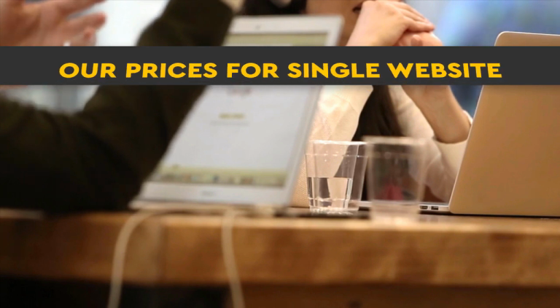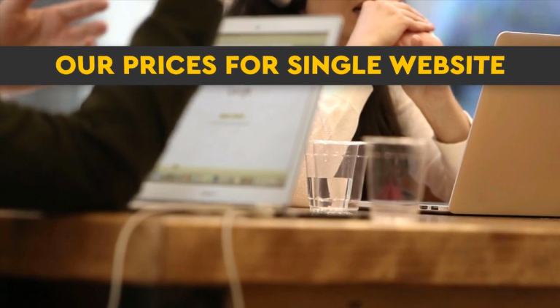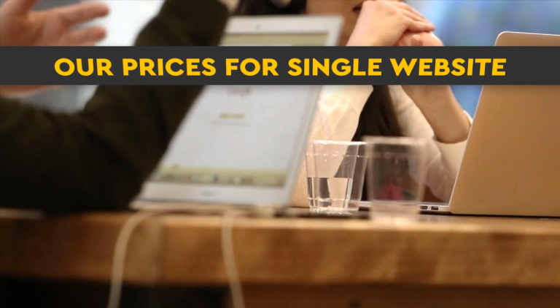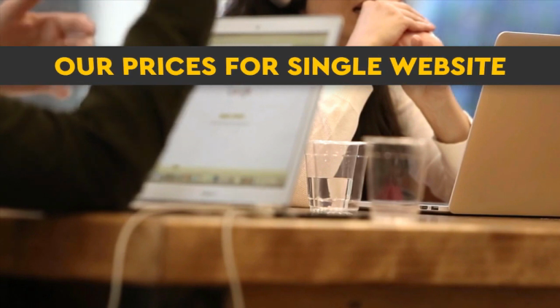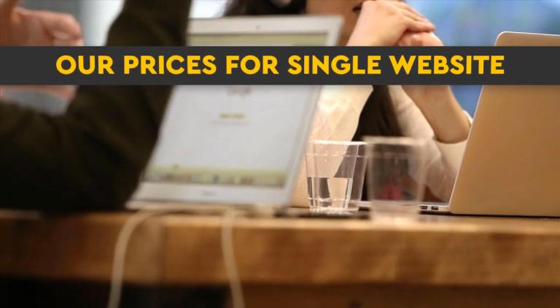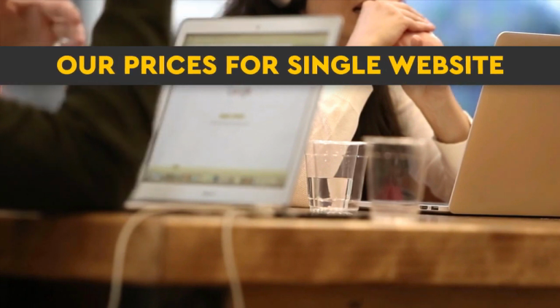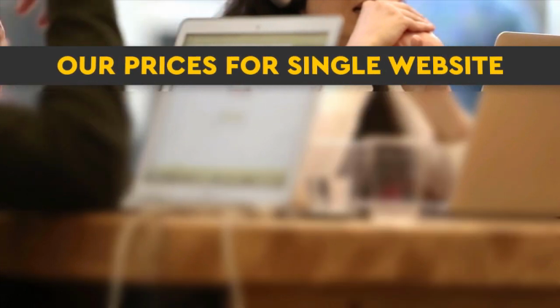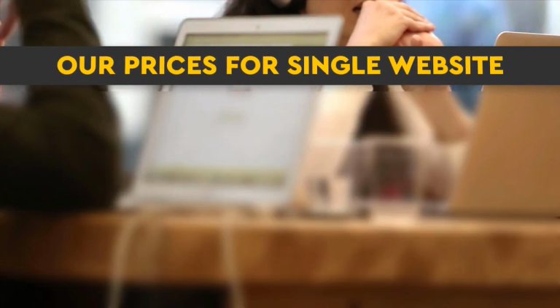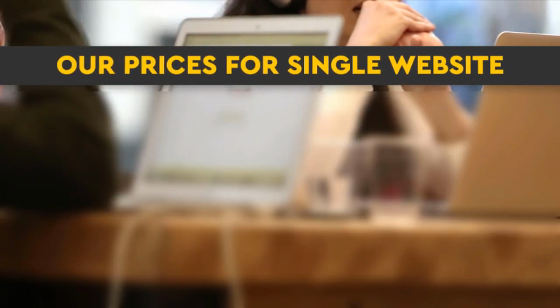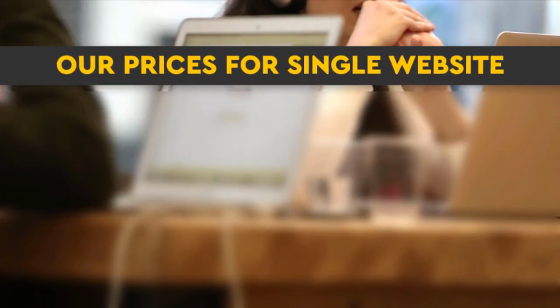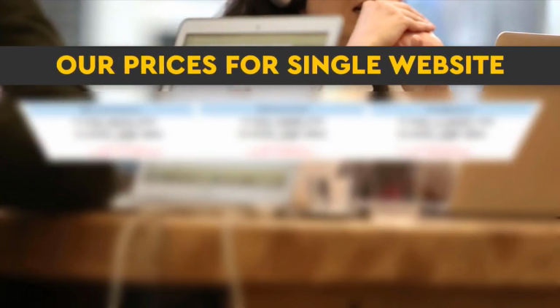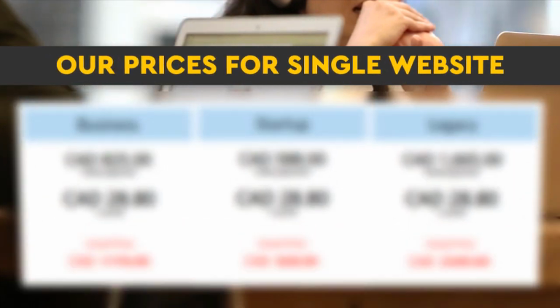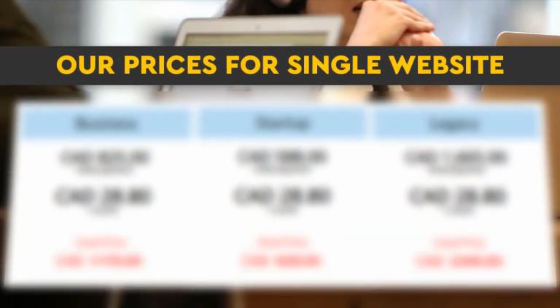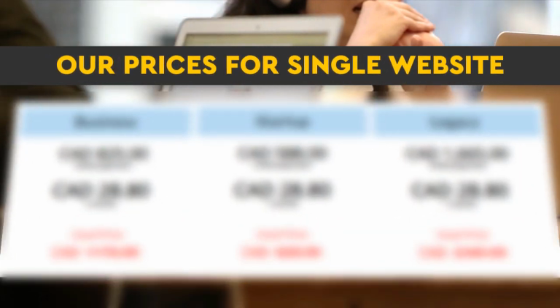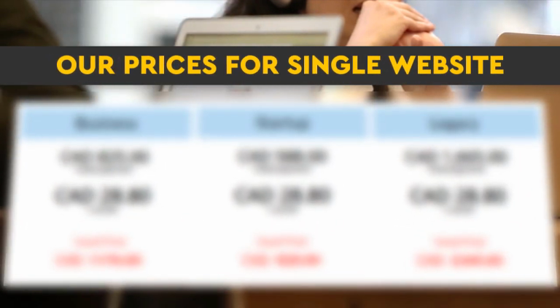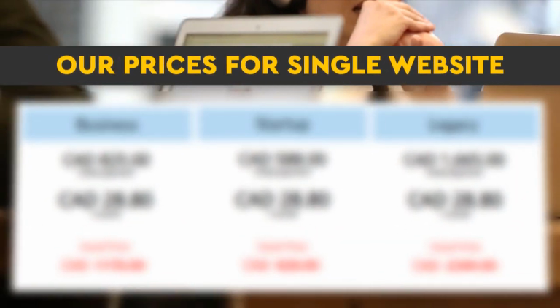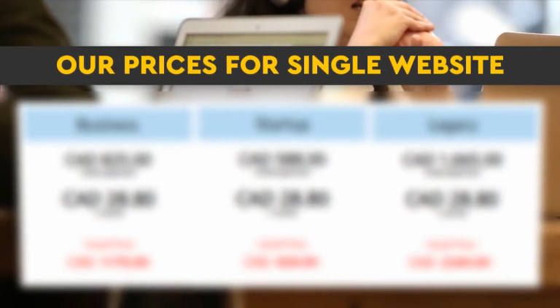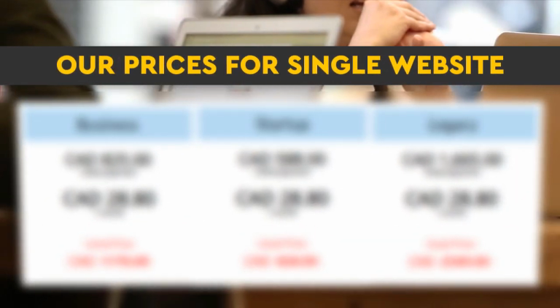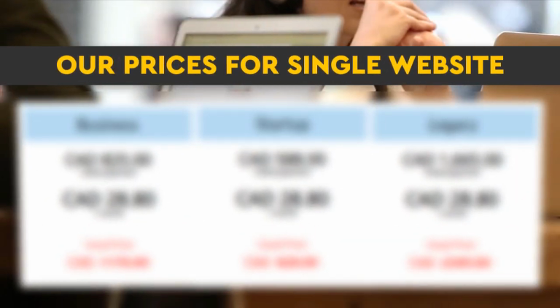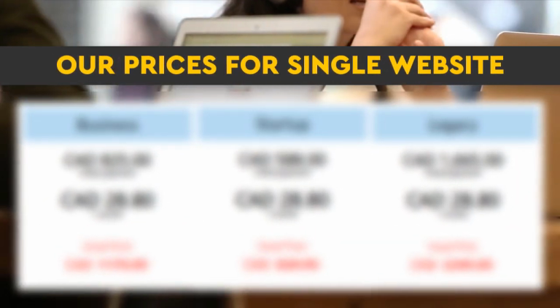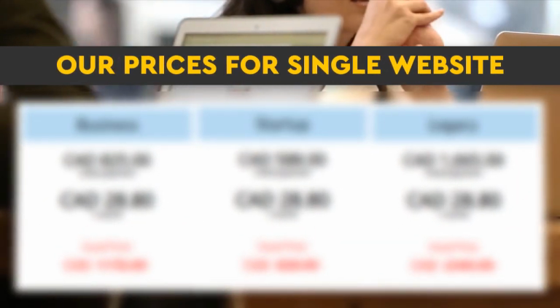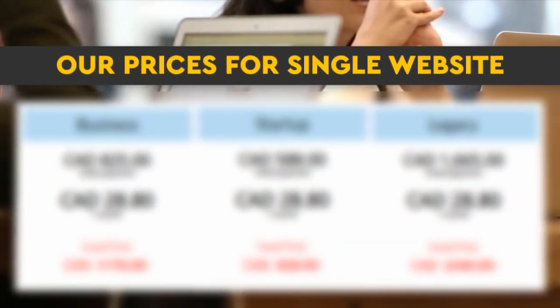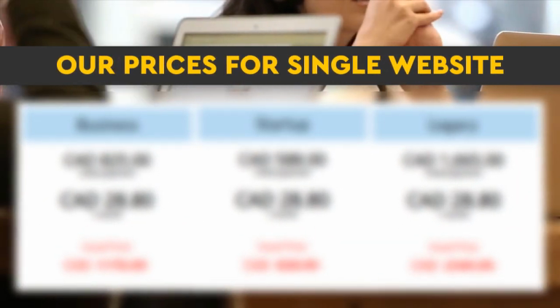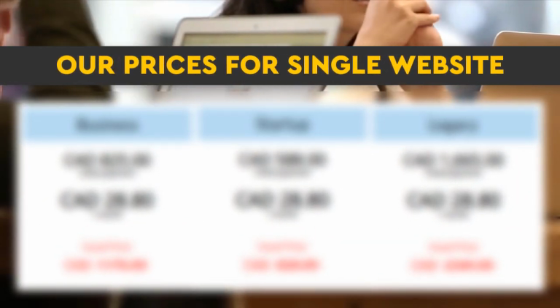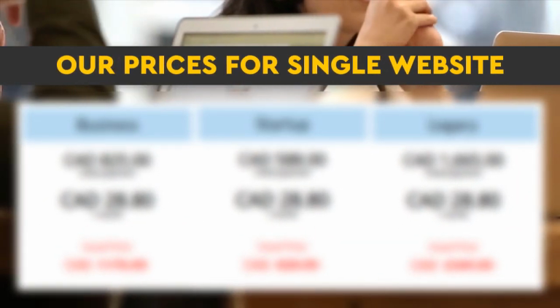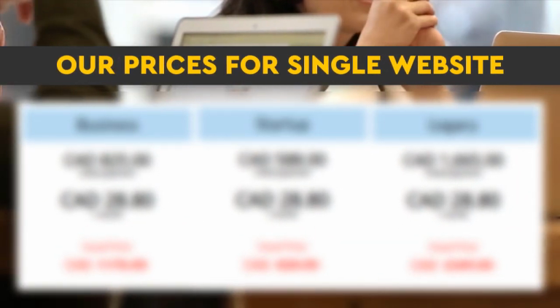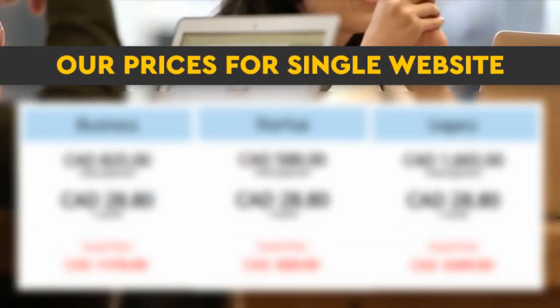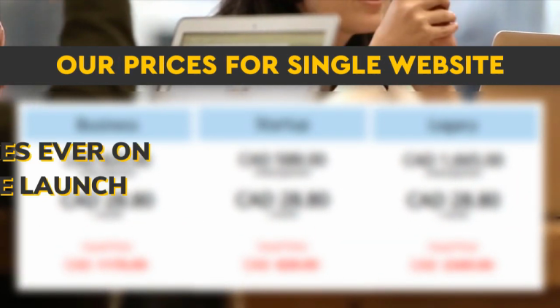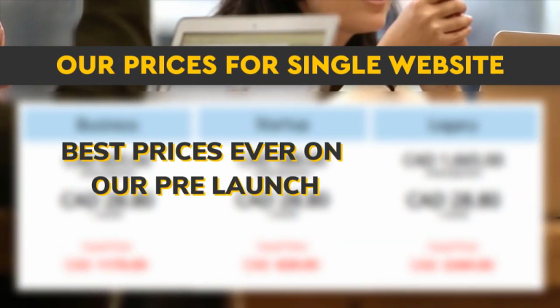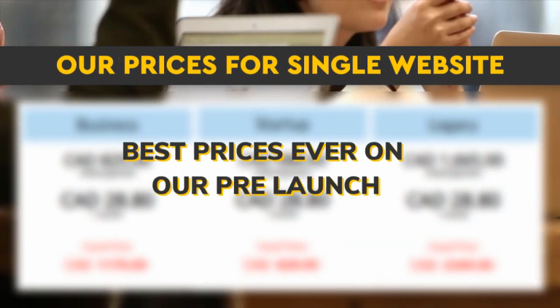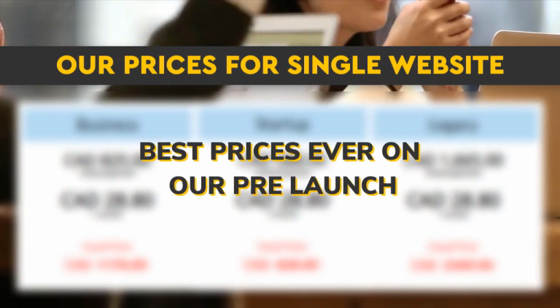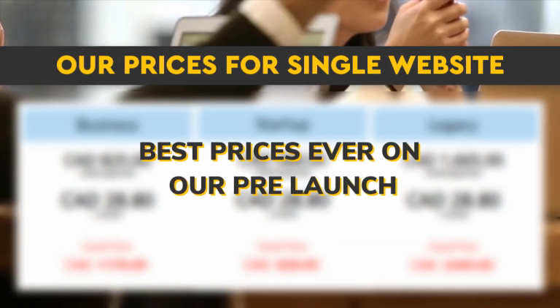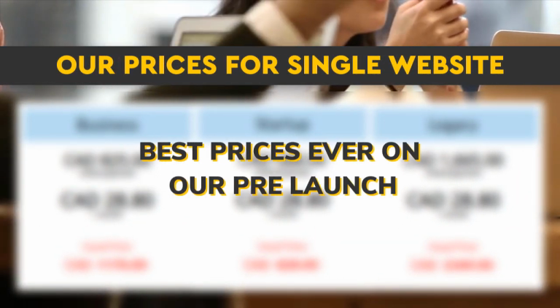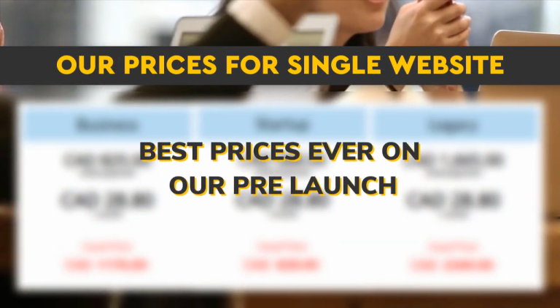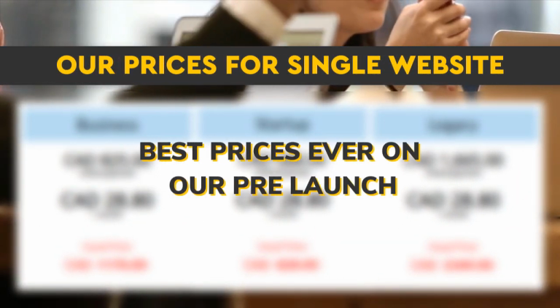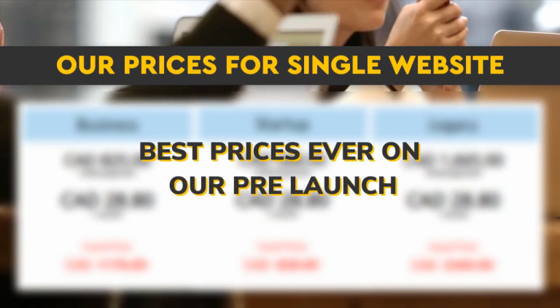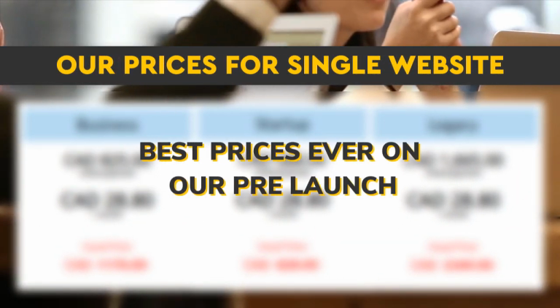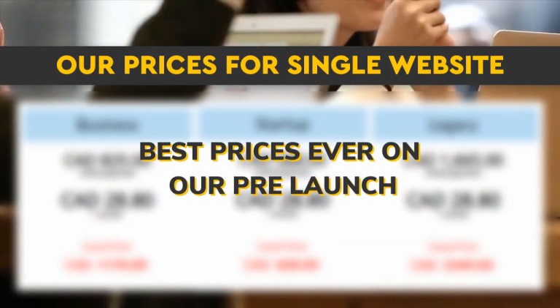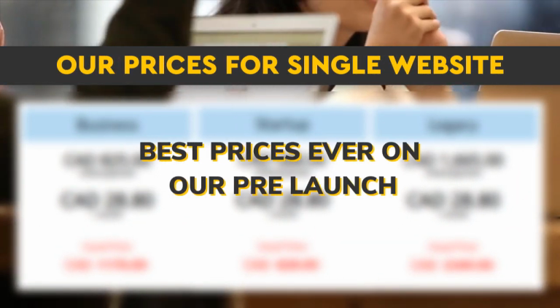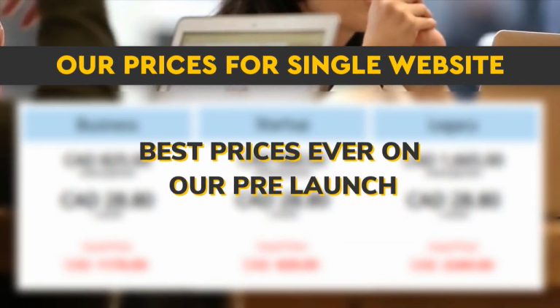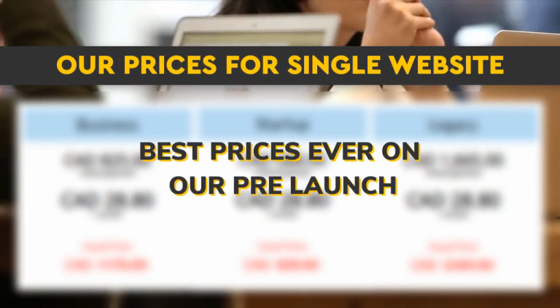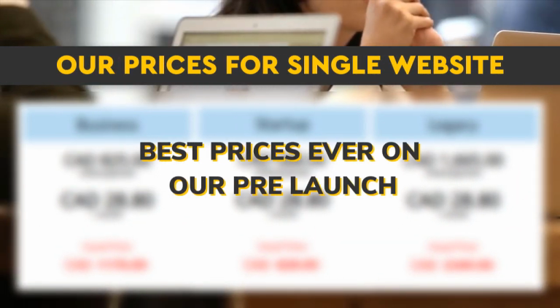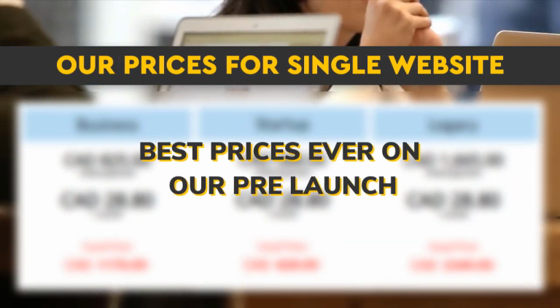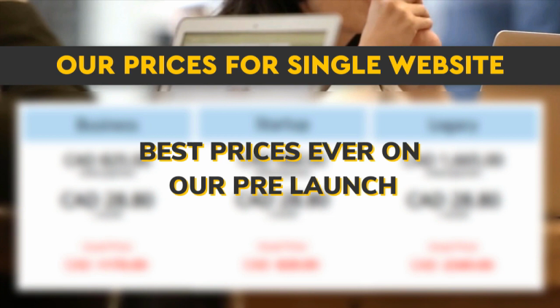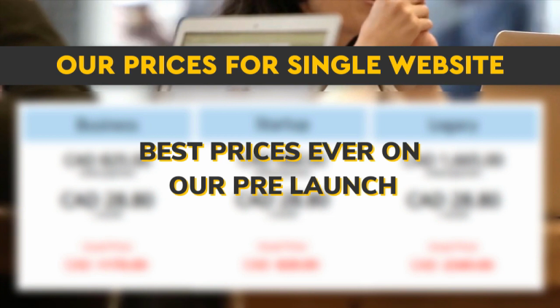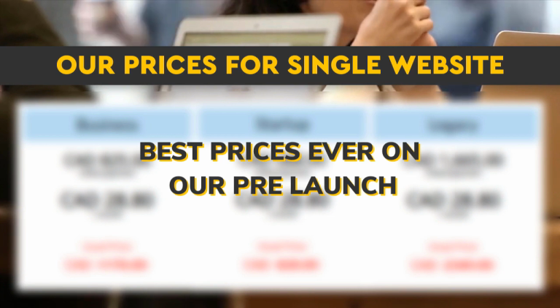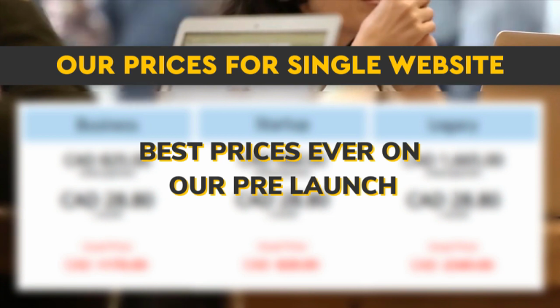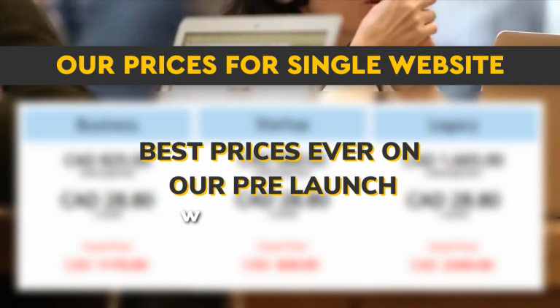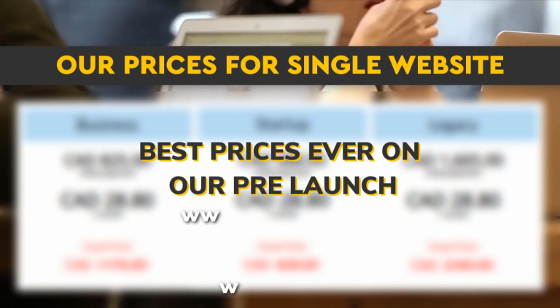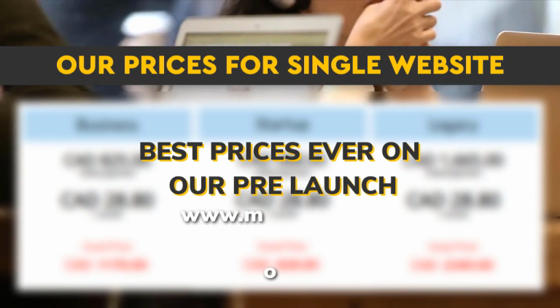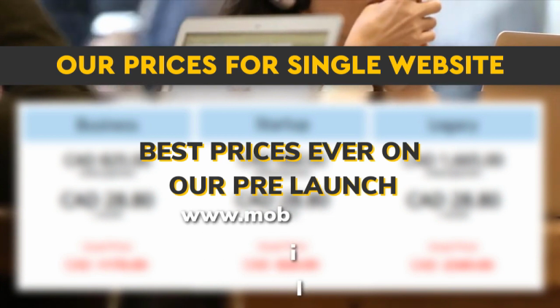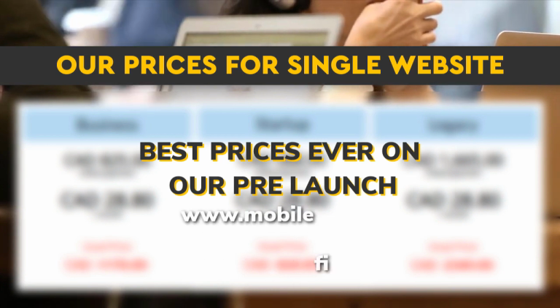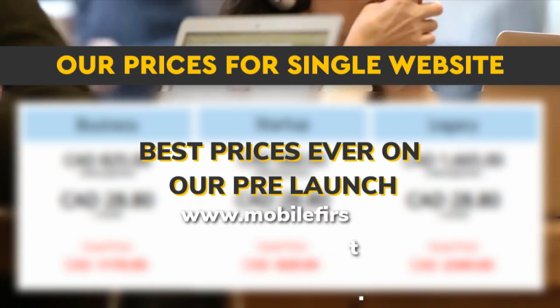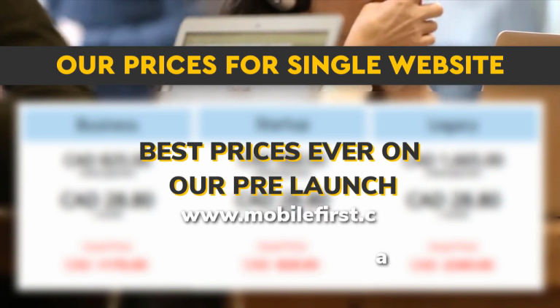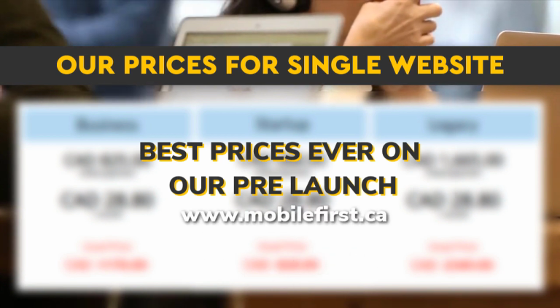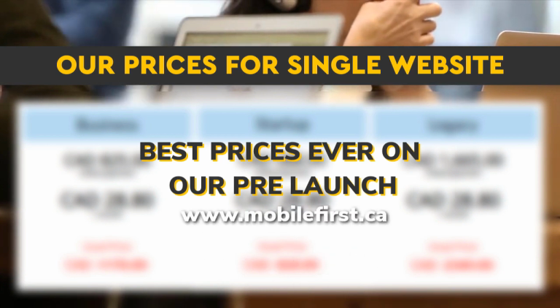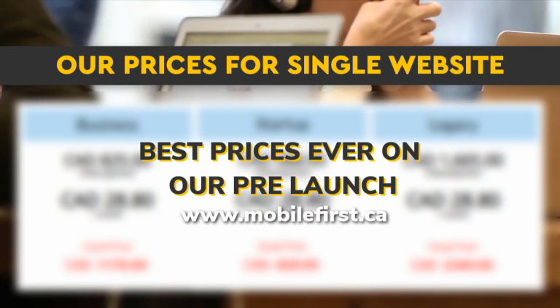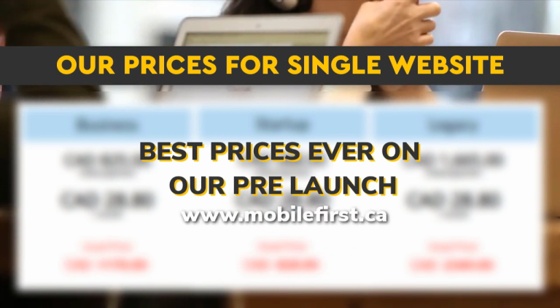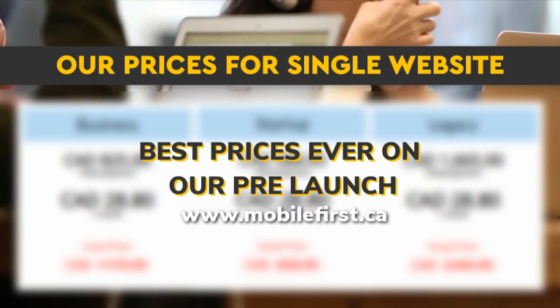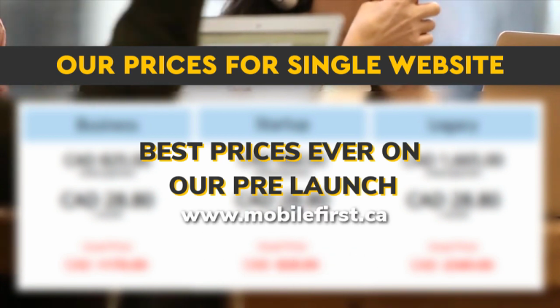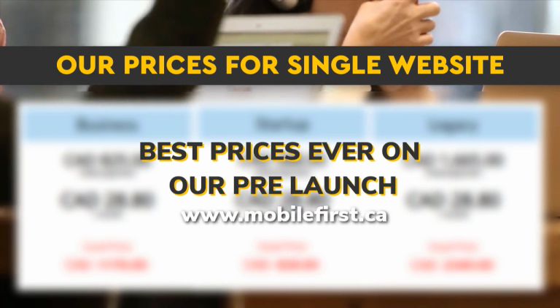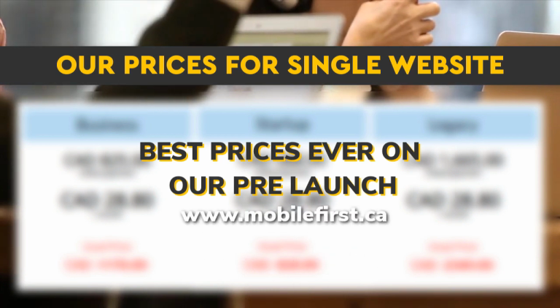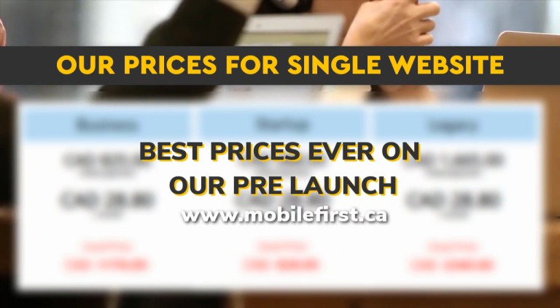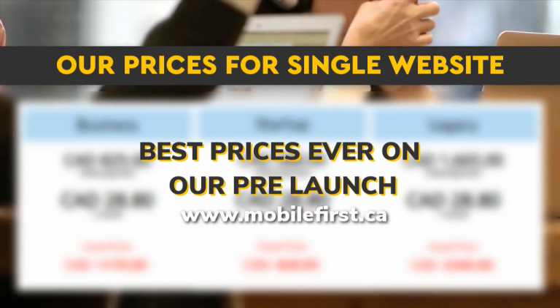Our prices for a single website — best prices ever on our prelaunch. Visit mobilefirst.ca.